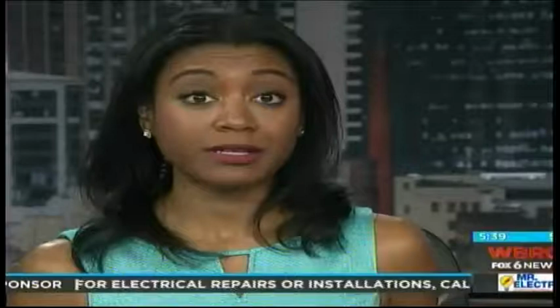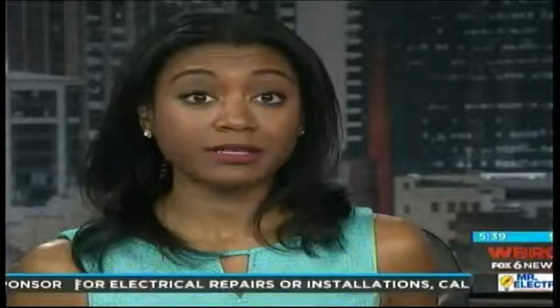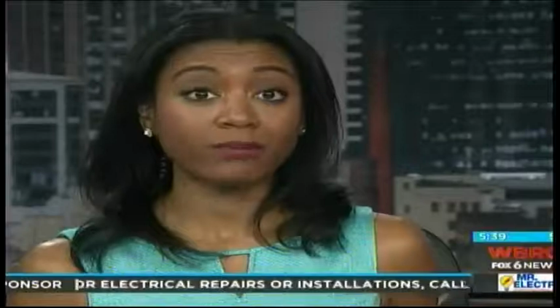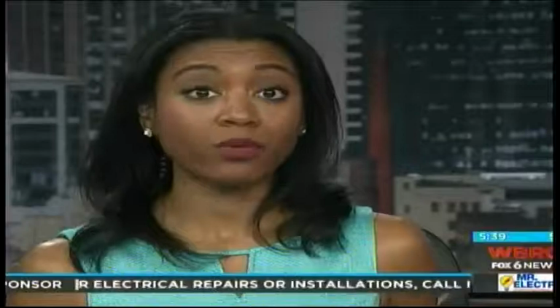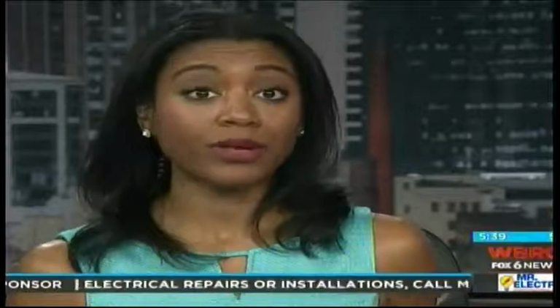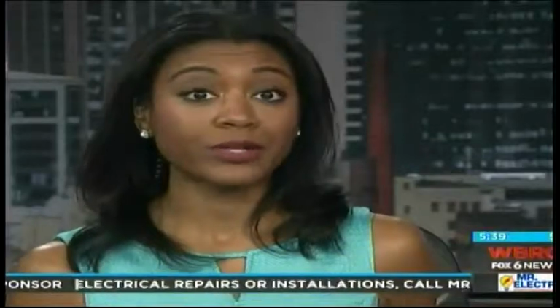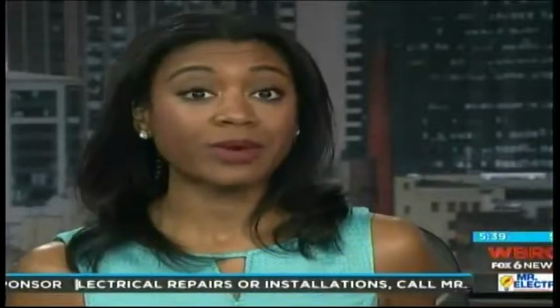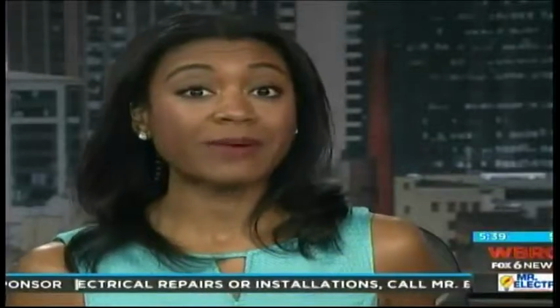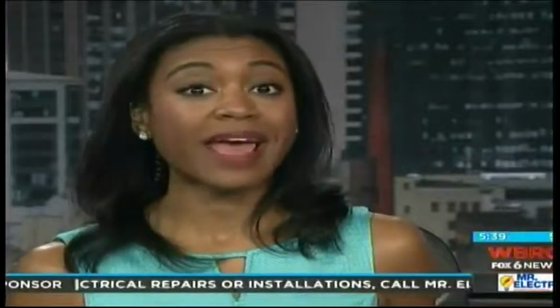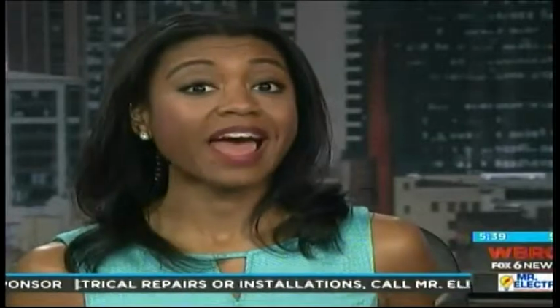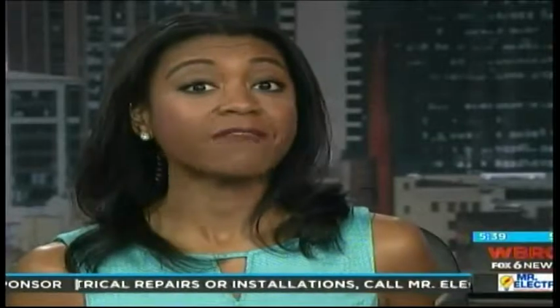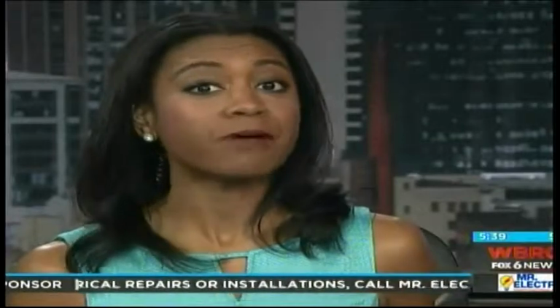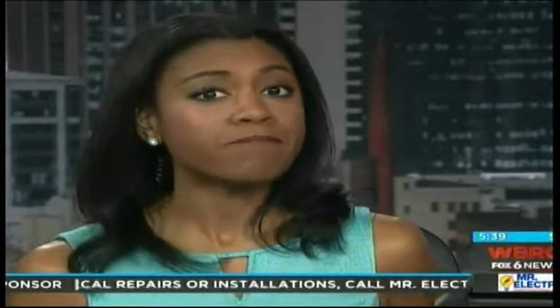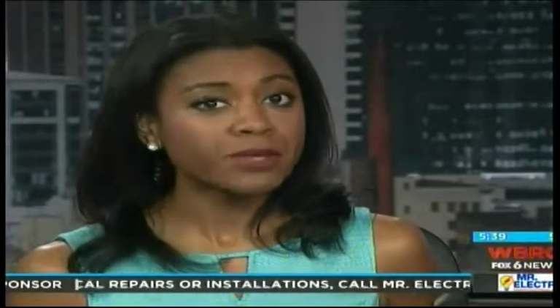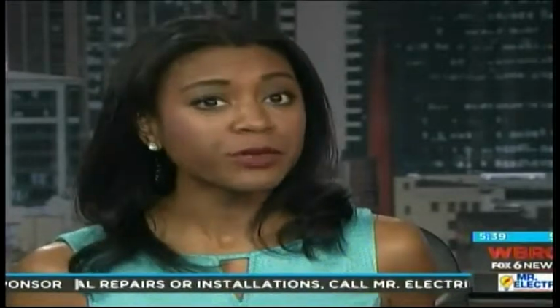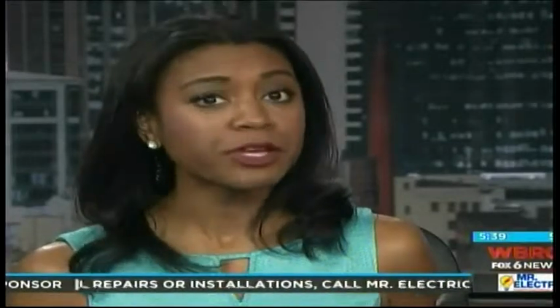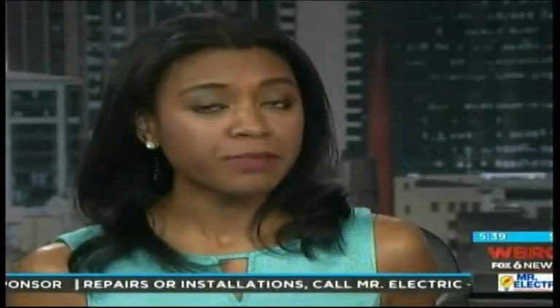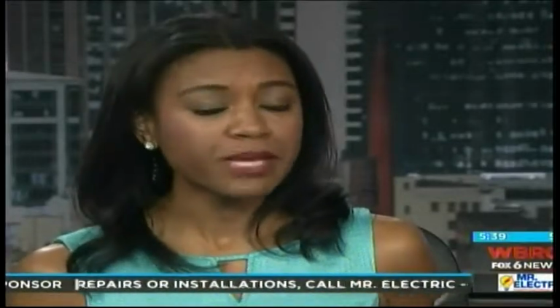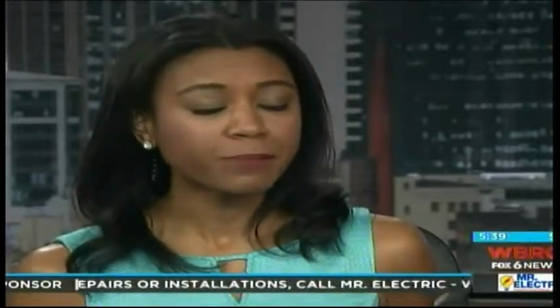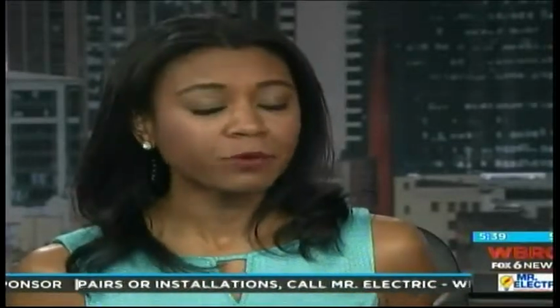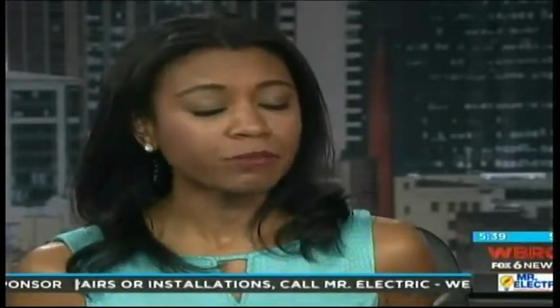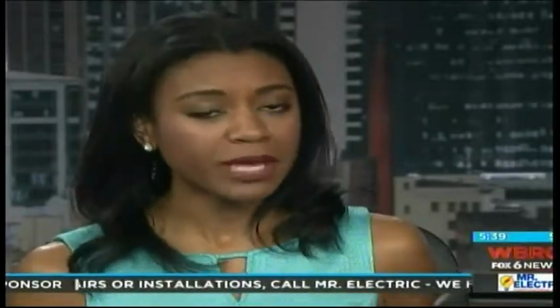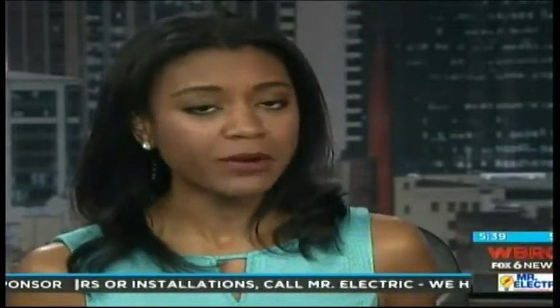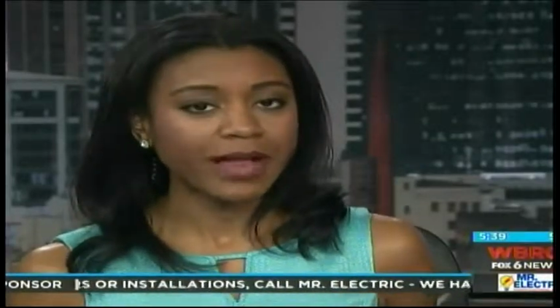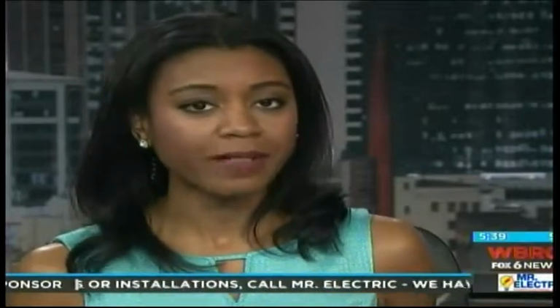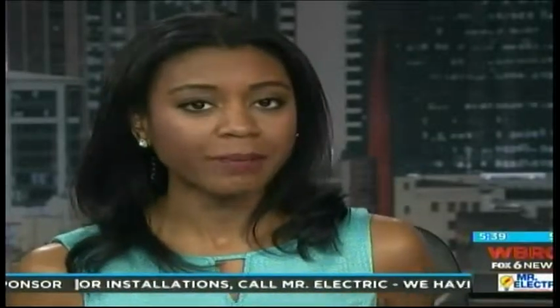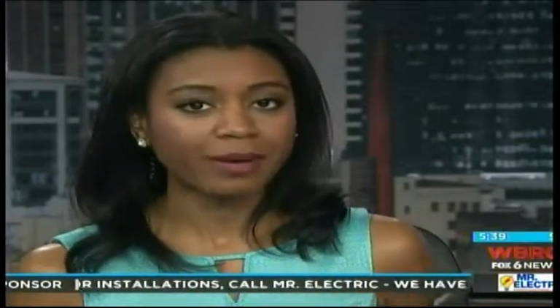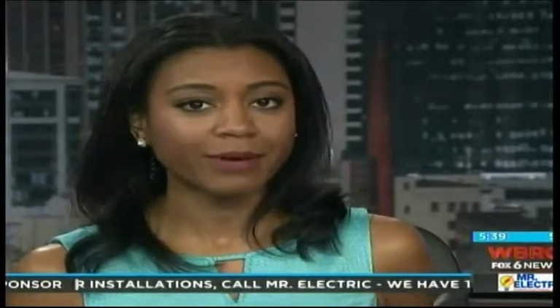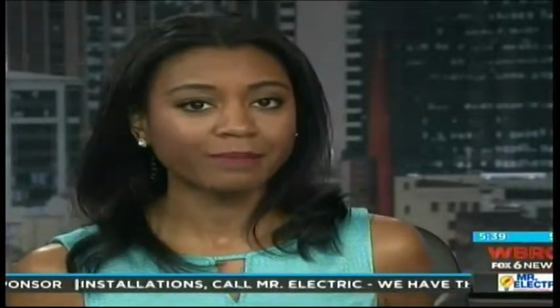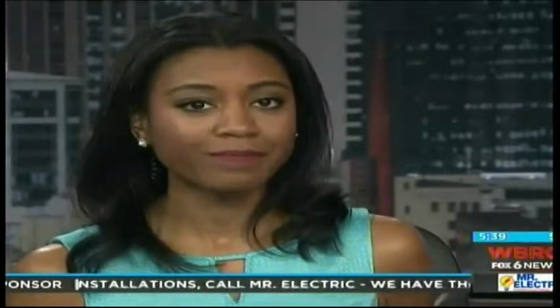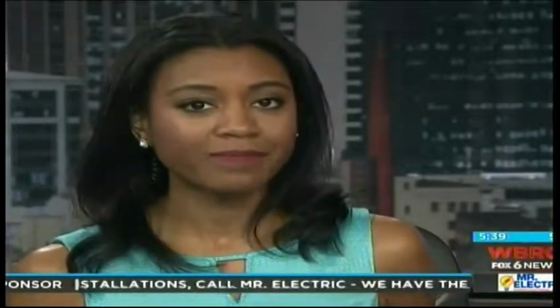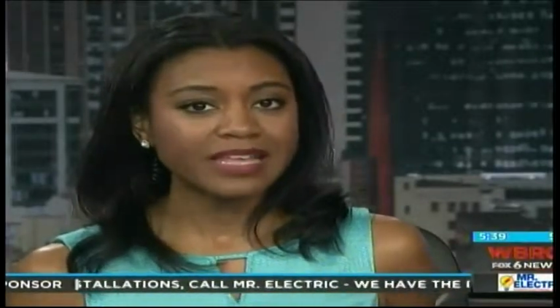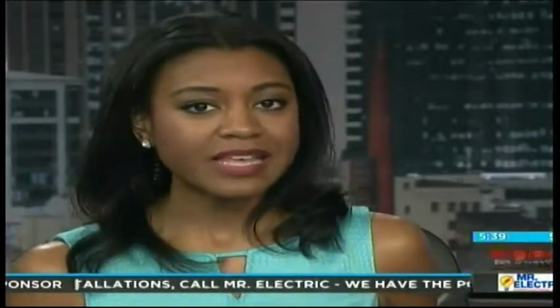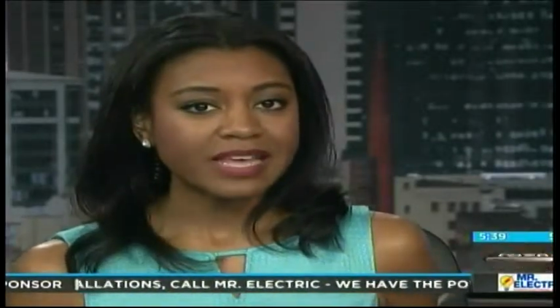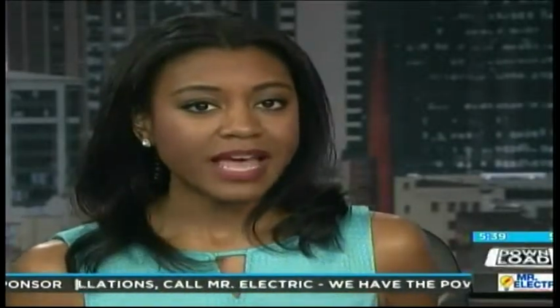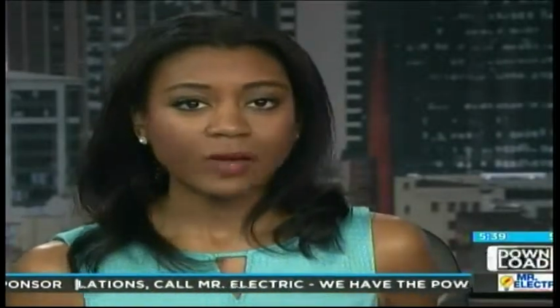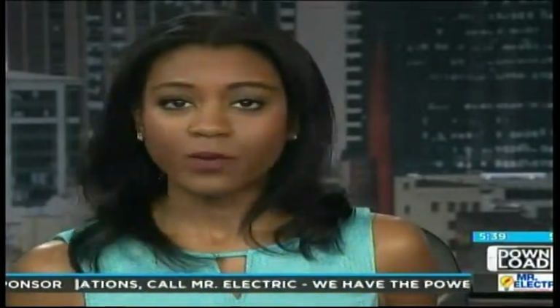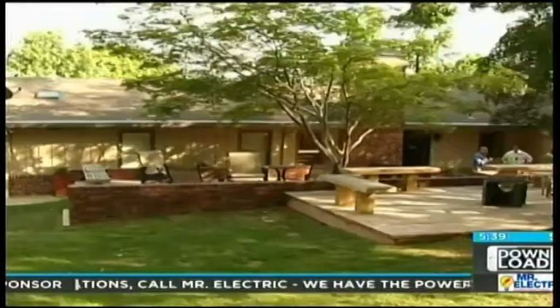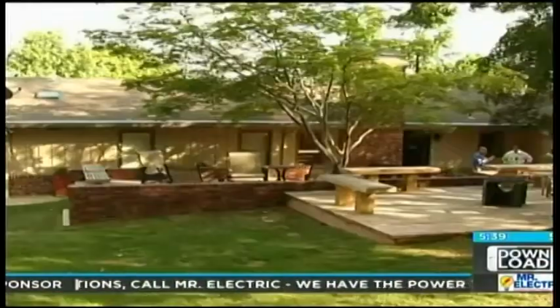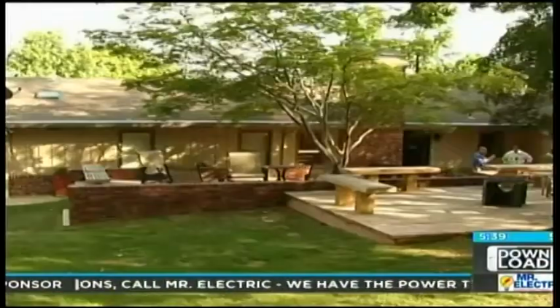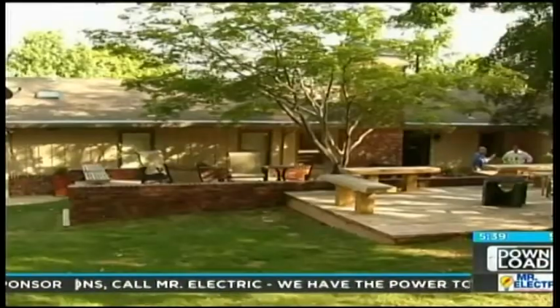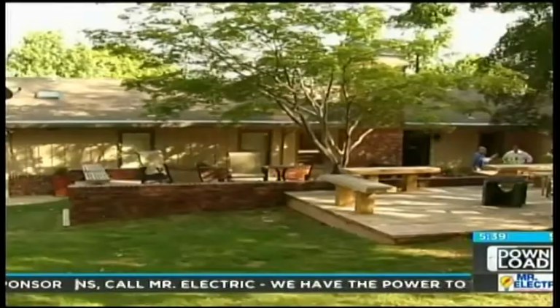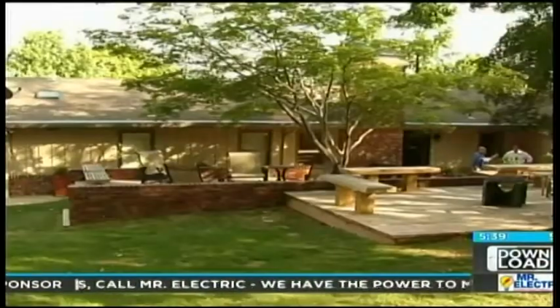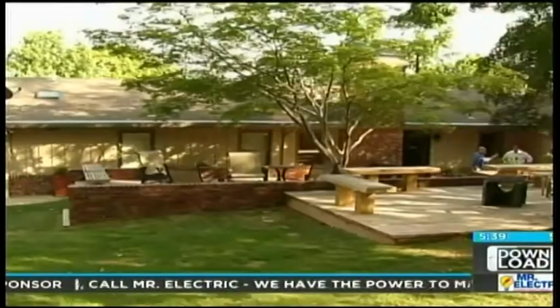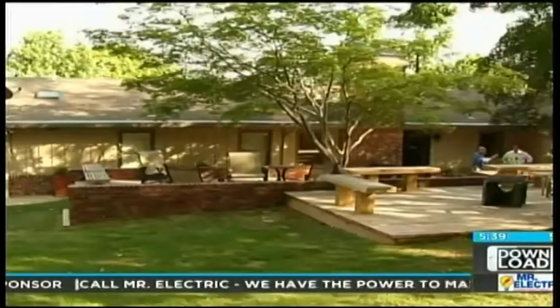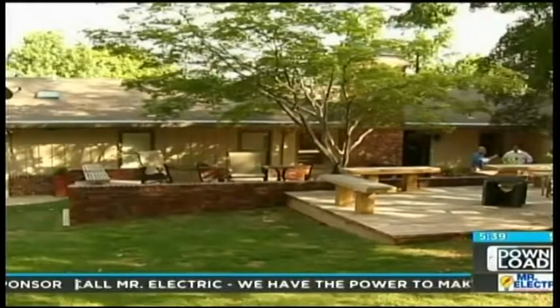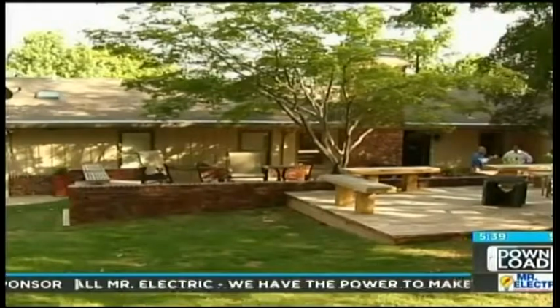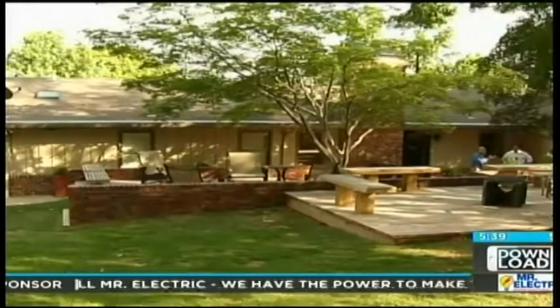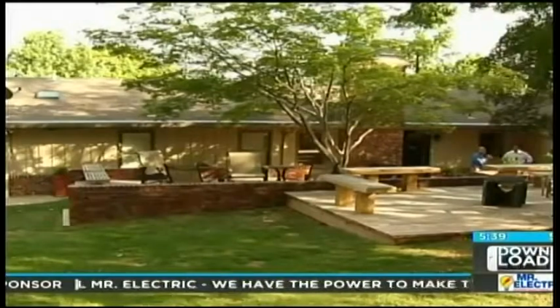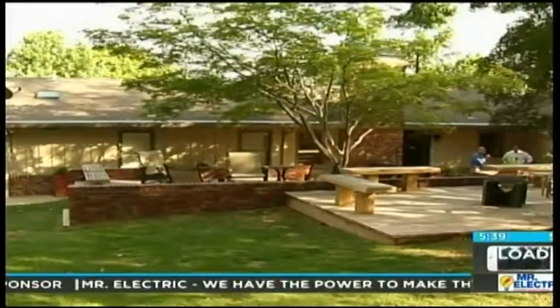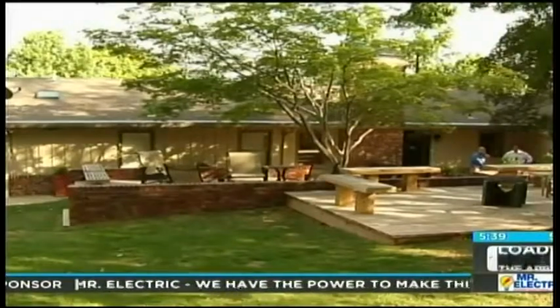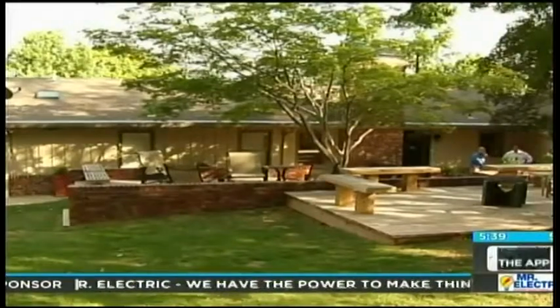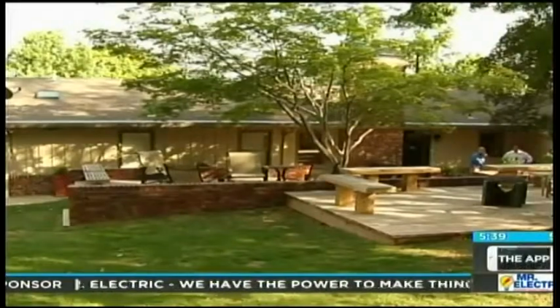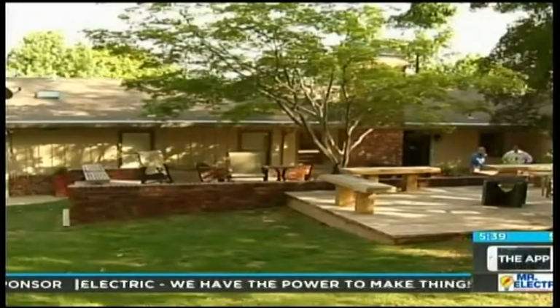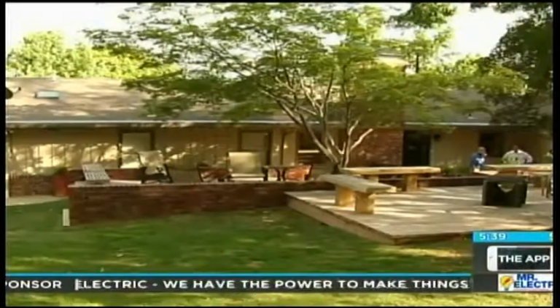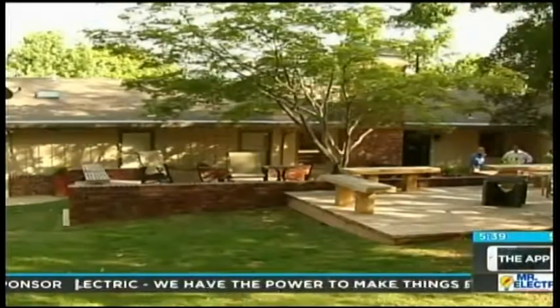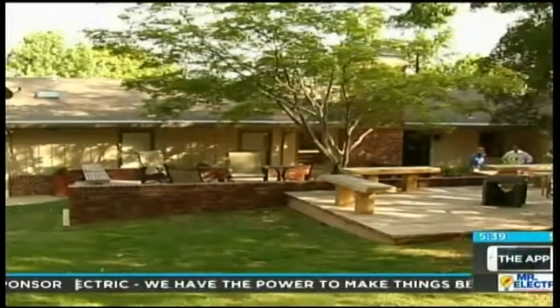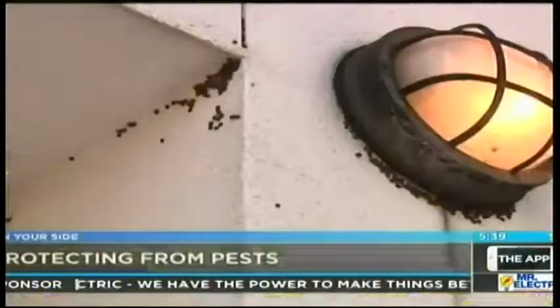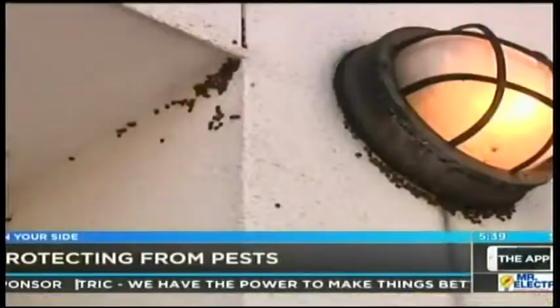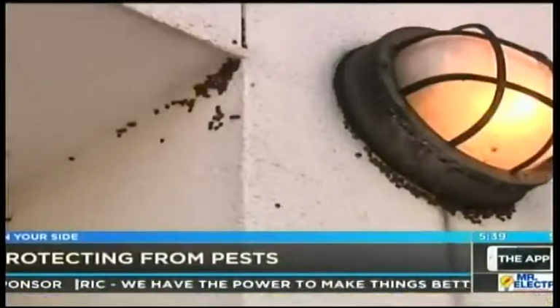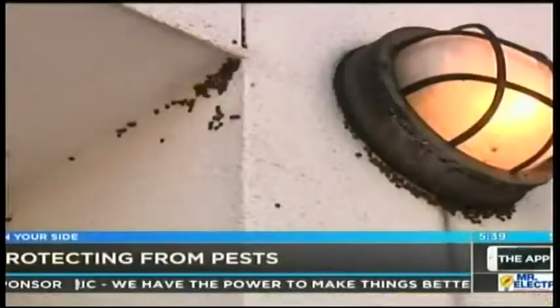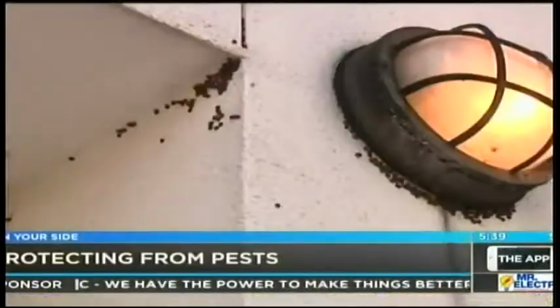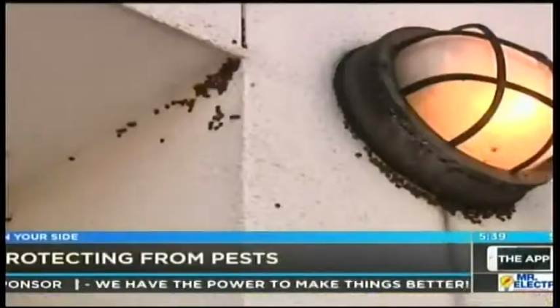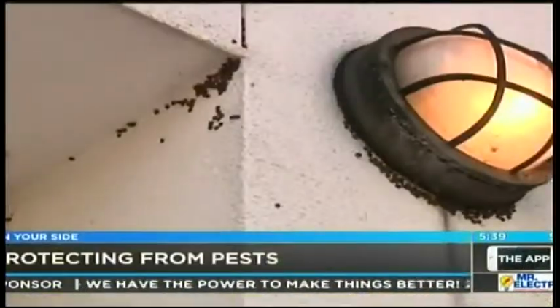Business employs around half a million people here in Alabama. And with that rain last night and this morning, you'll want to watch out for bugs.